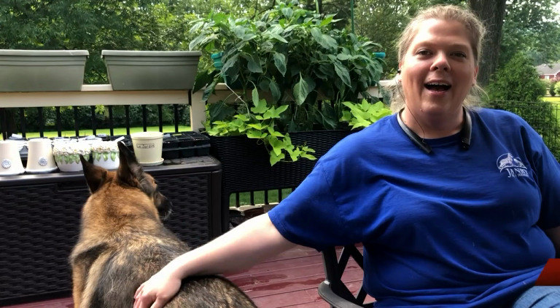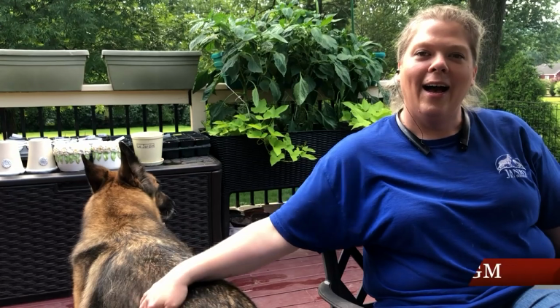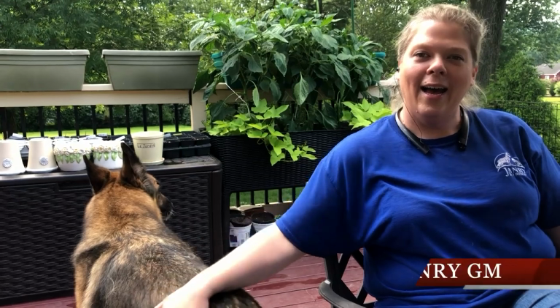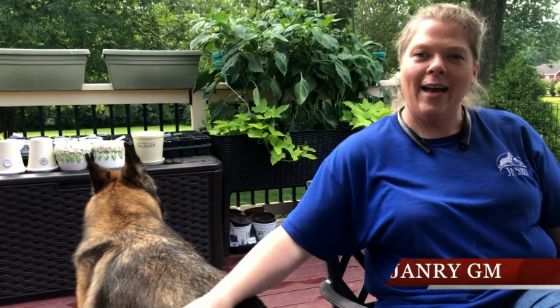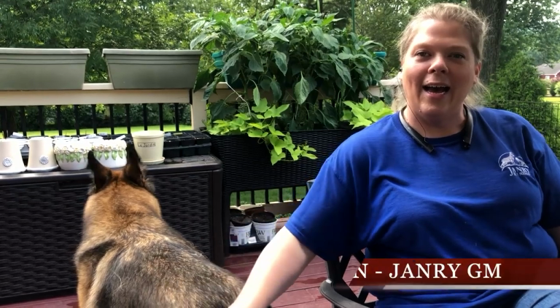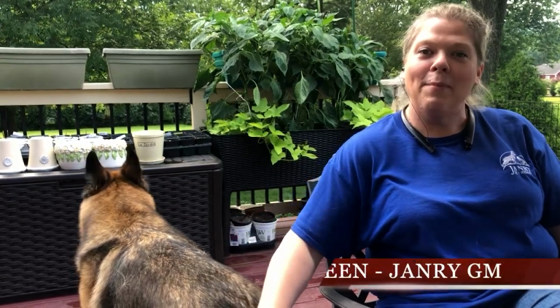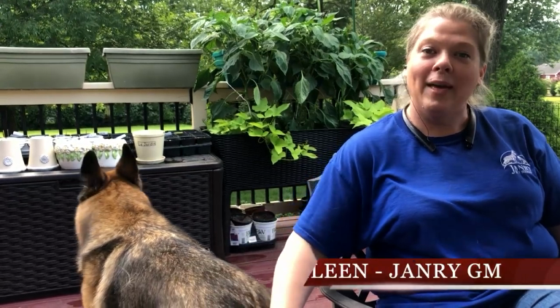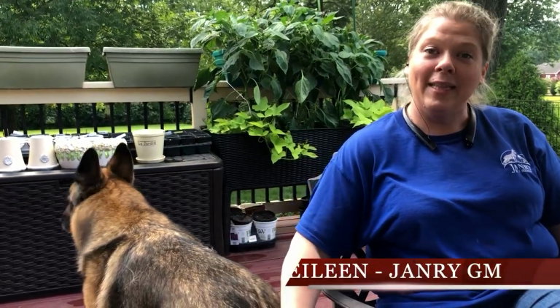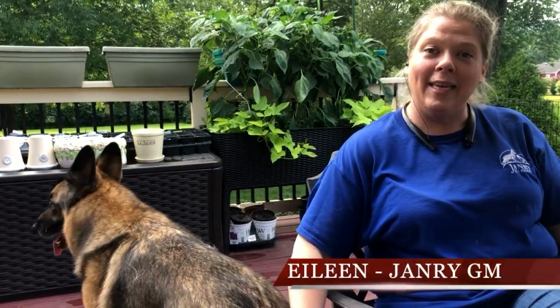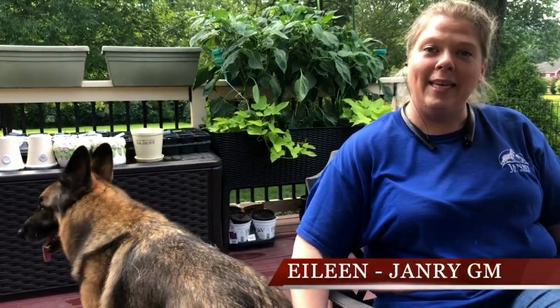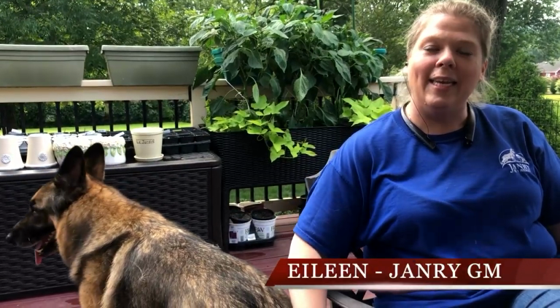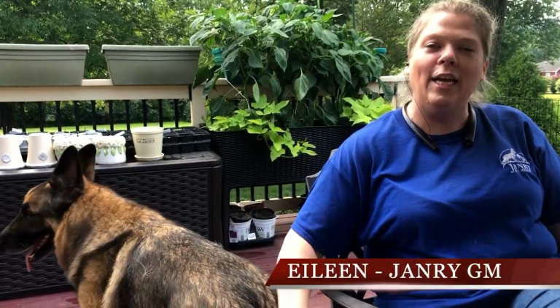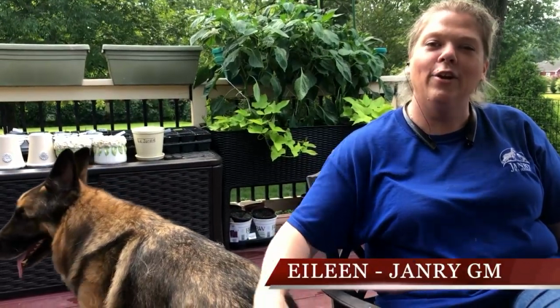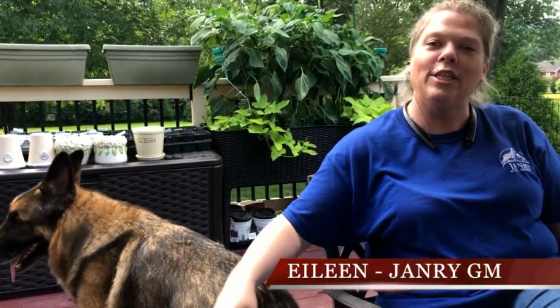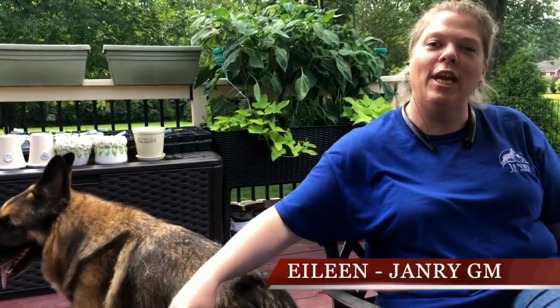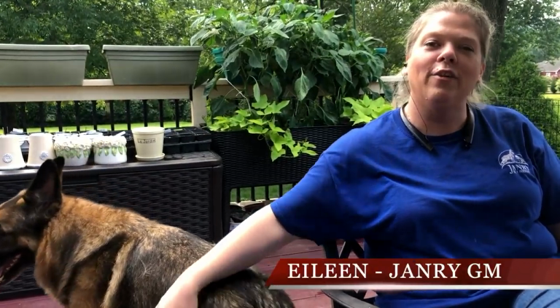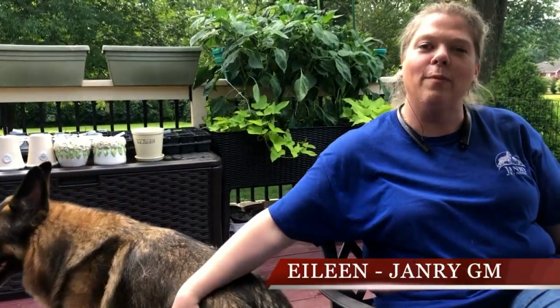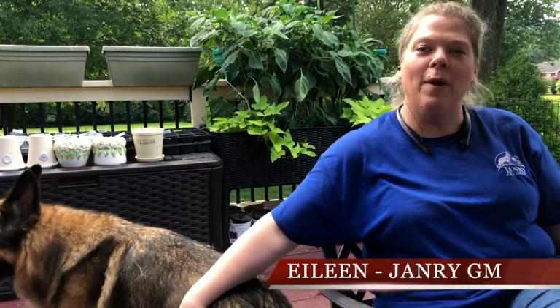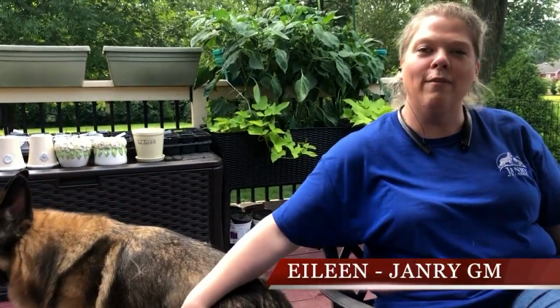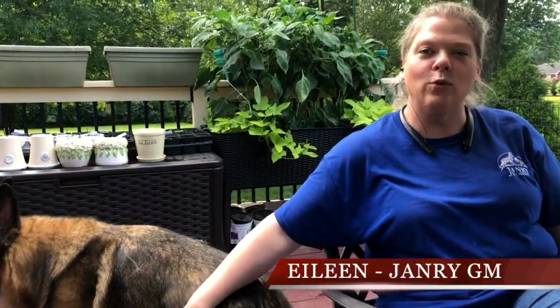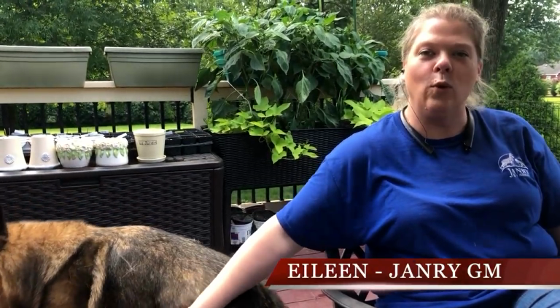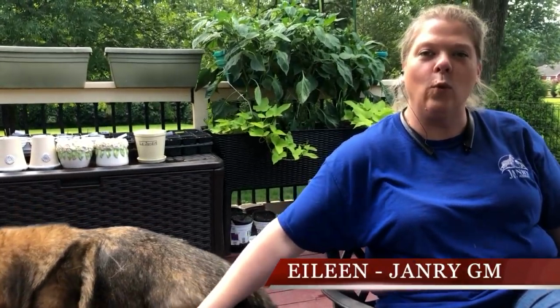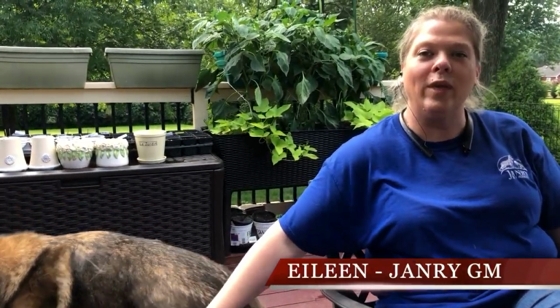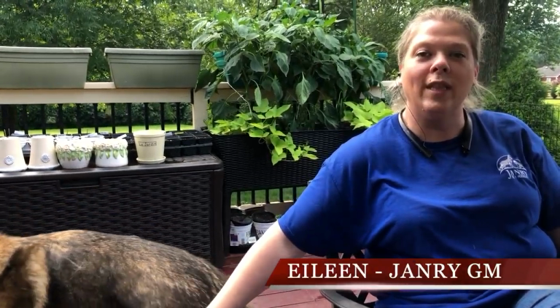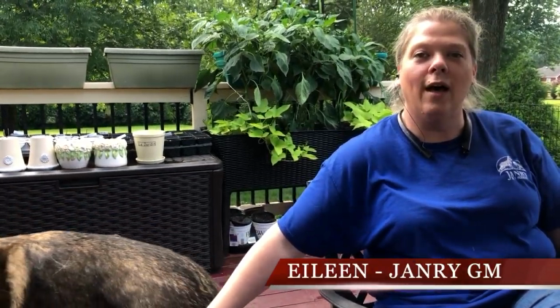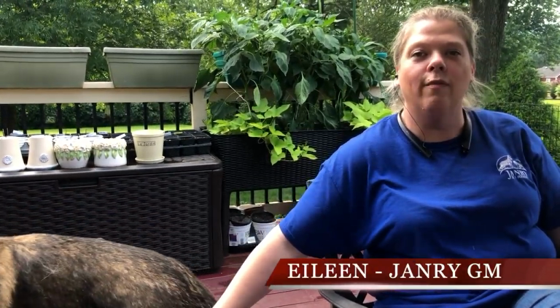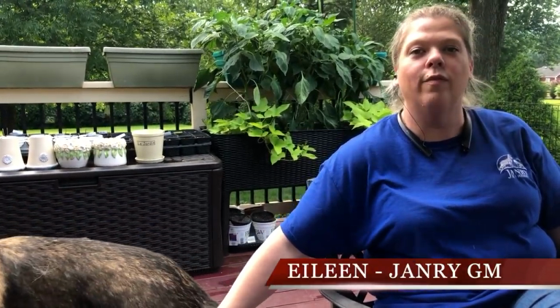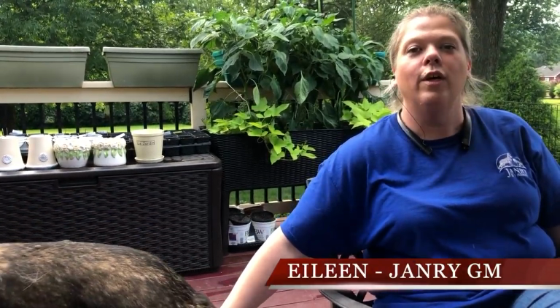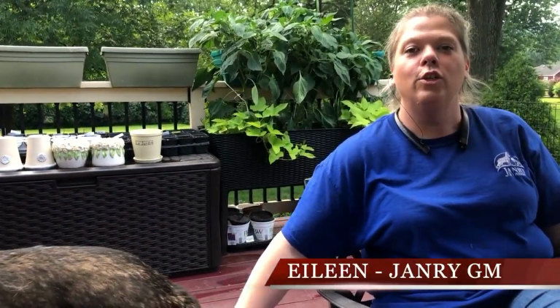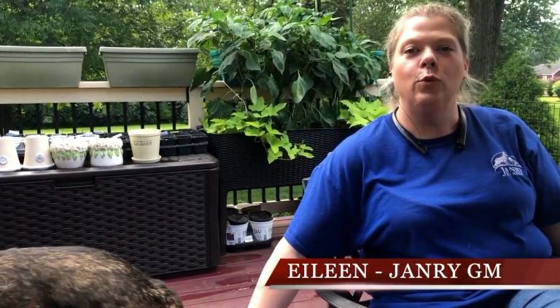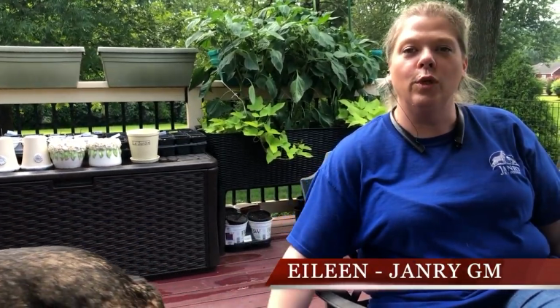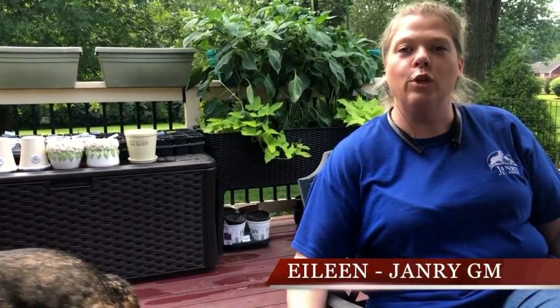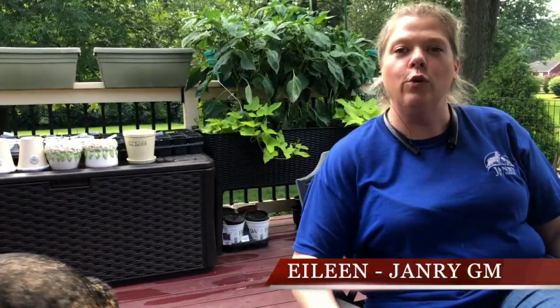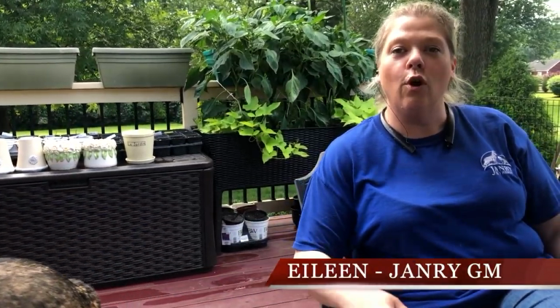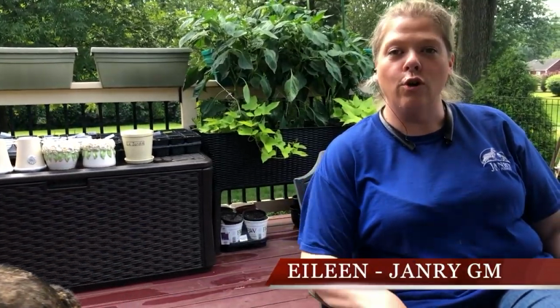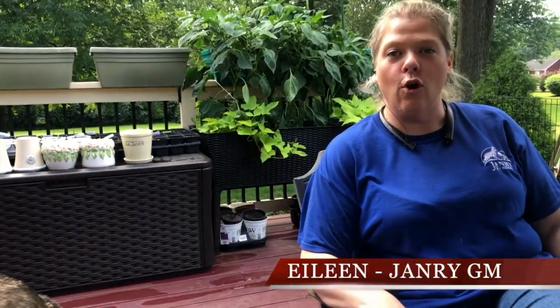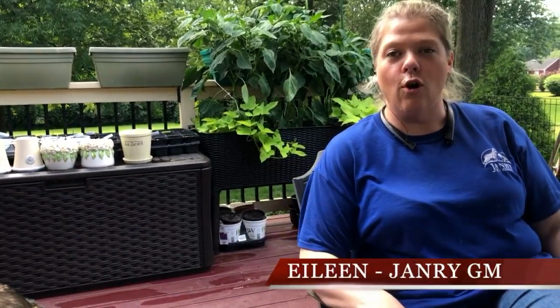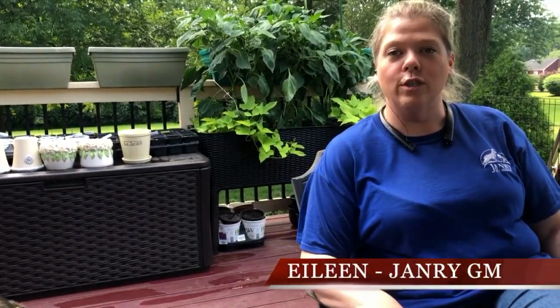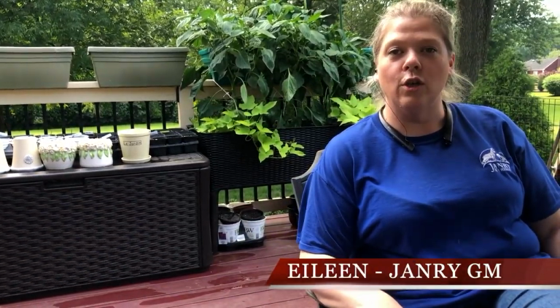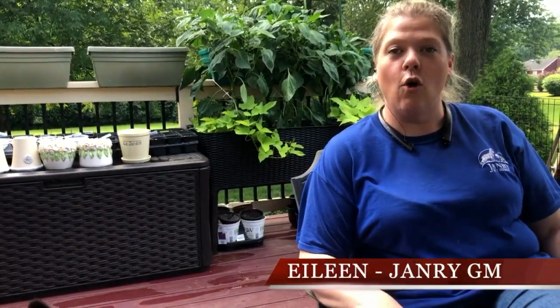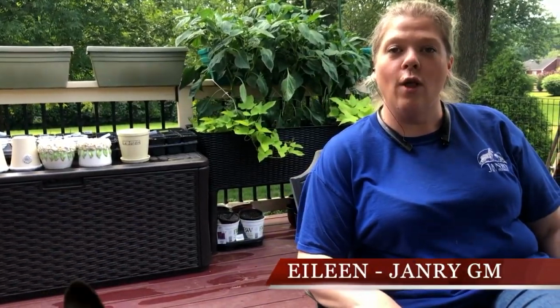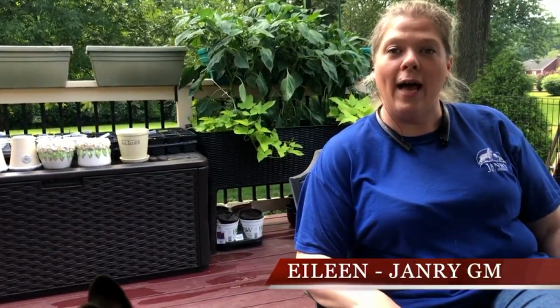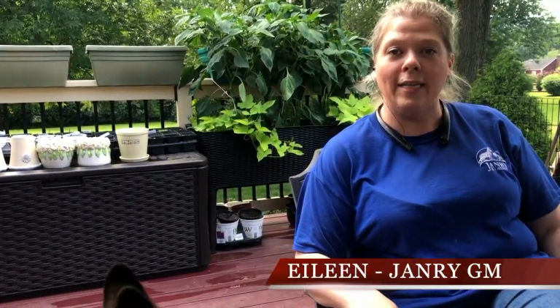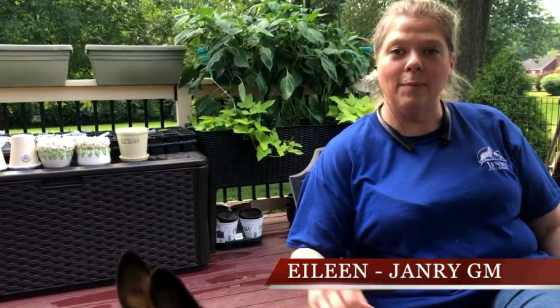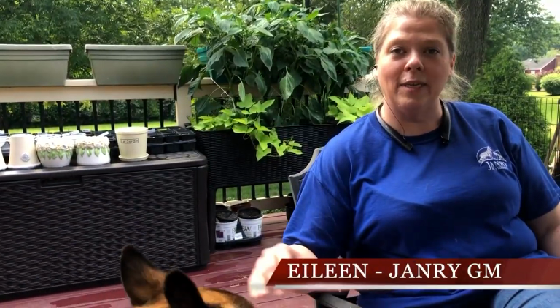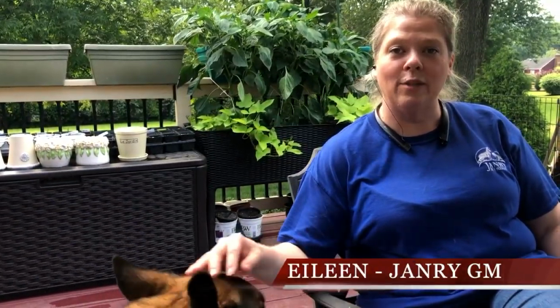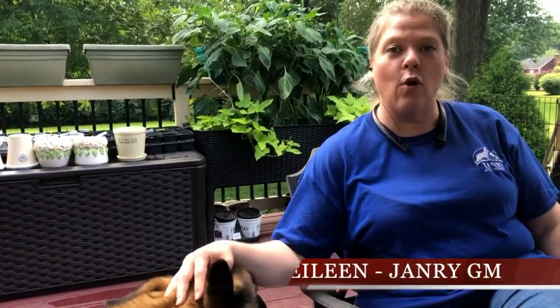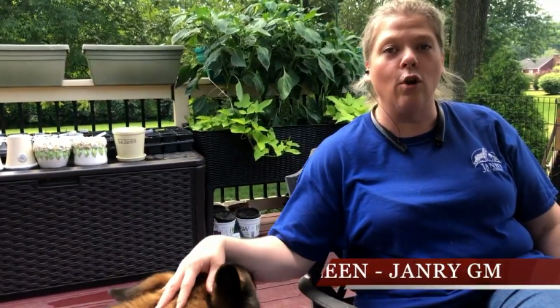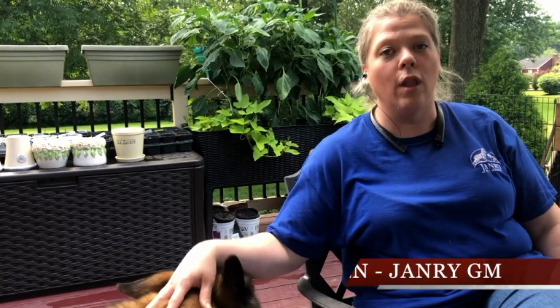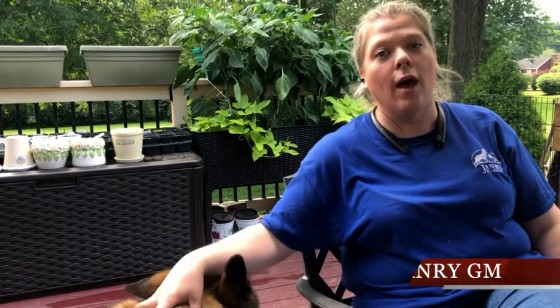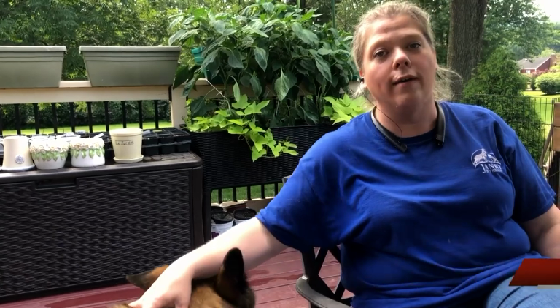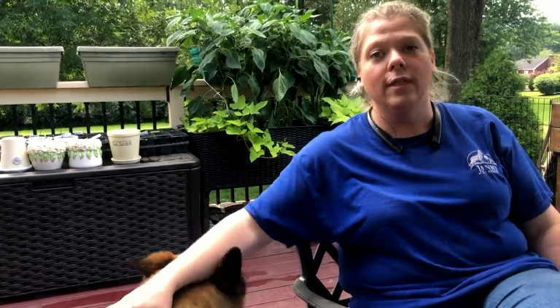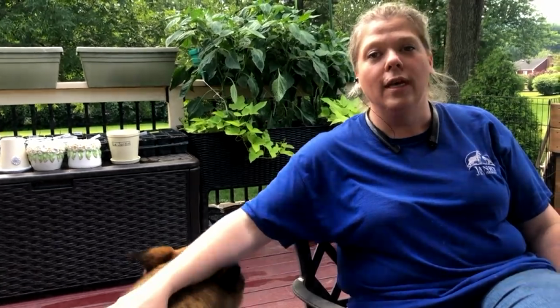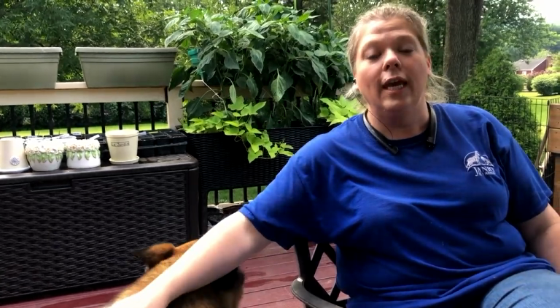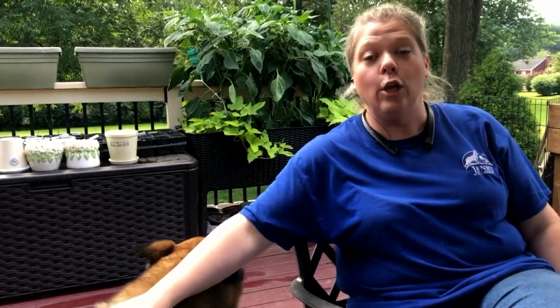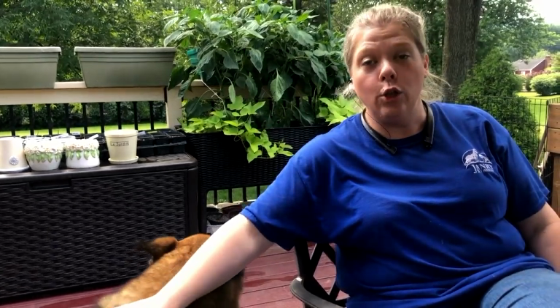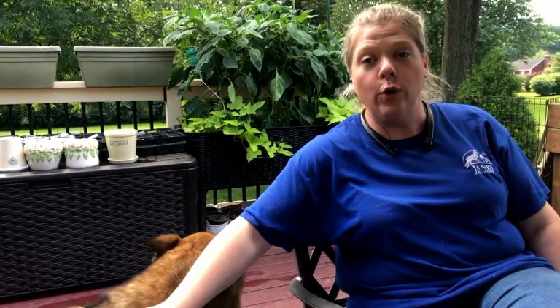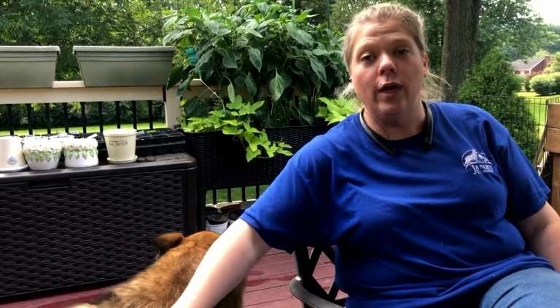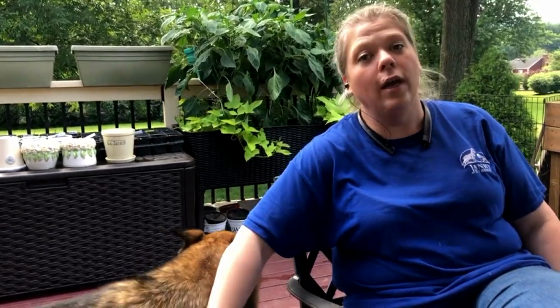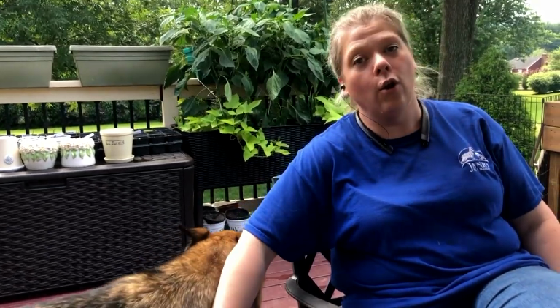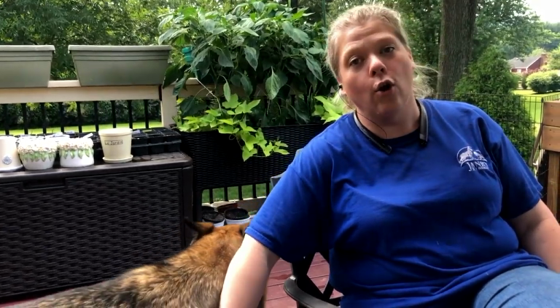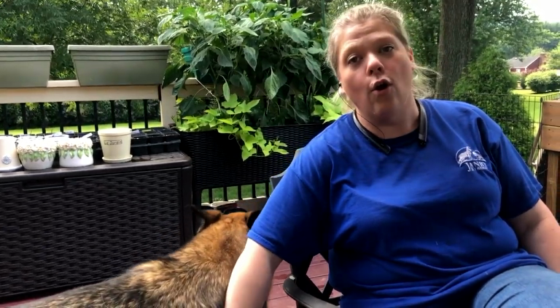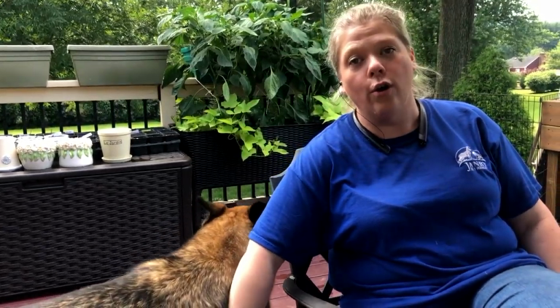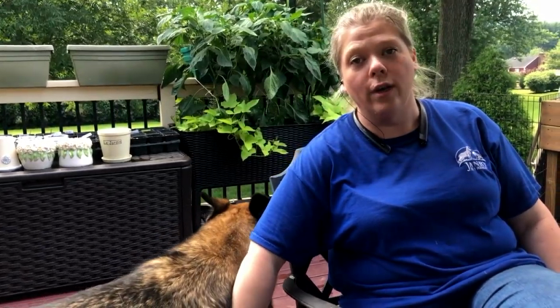Hi, I'm Eileen. Here at January Pet Resort, we love to include our dogs in all aspects of our lives, including in our garden.